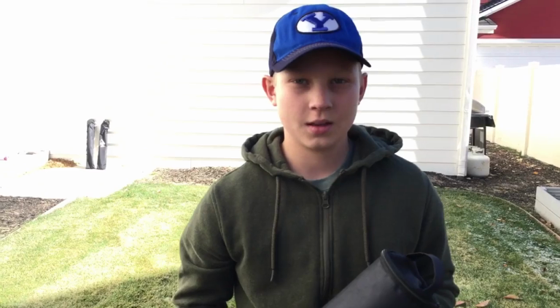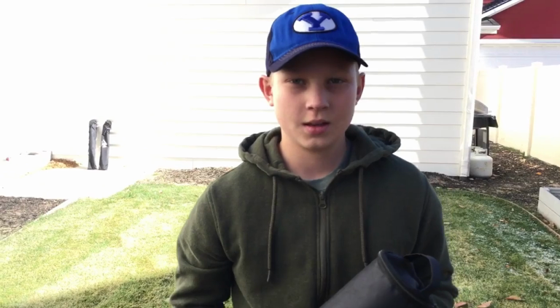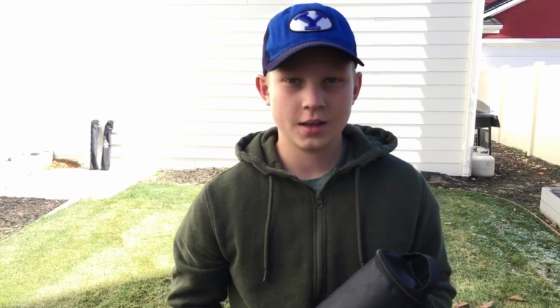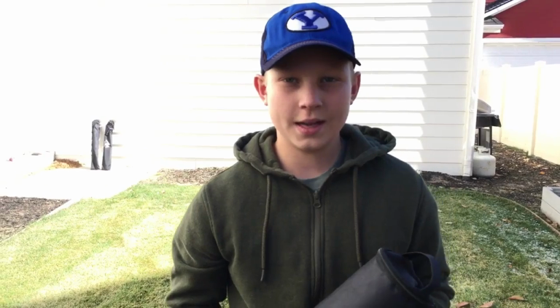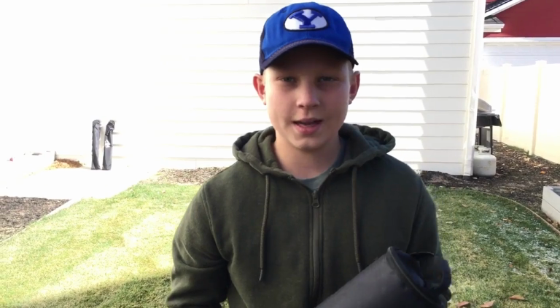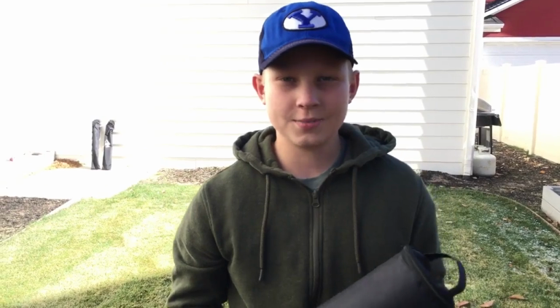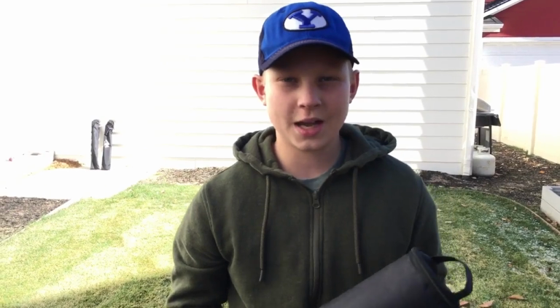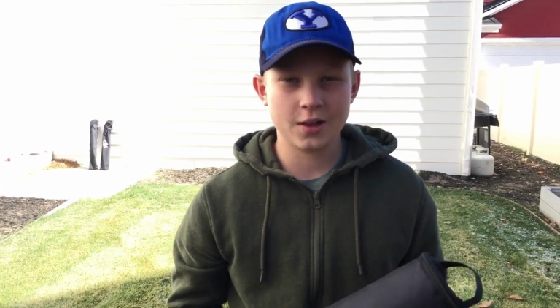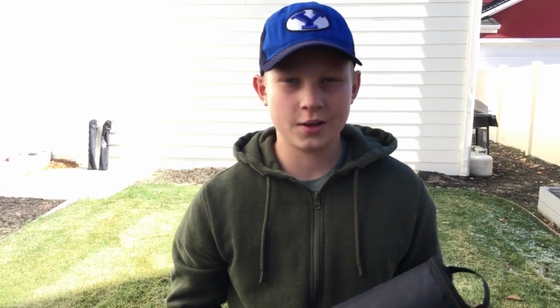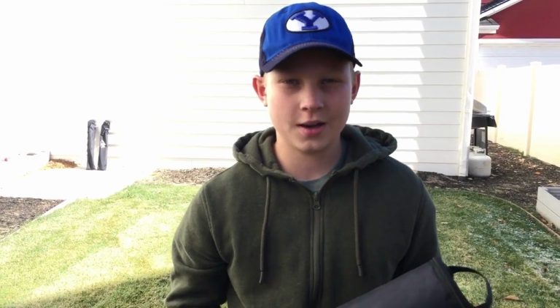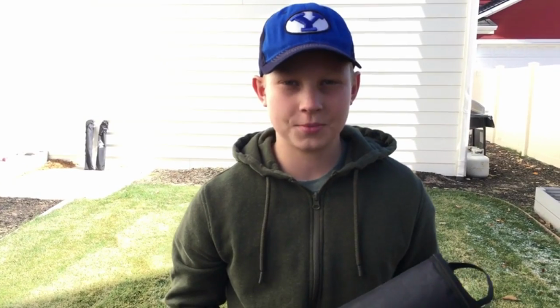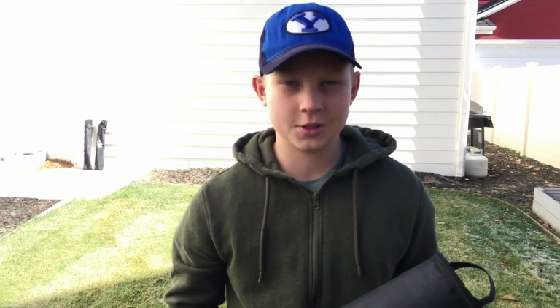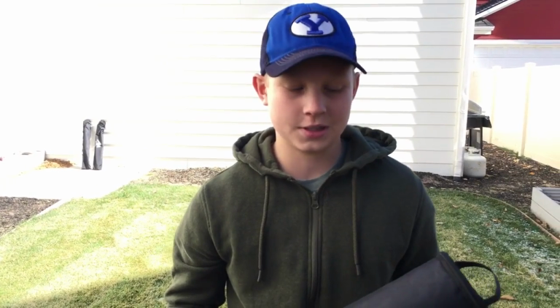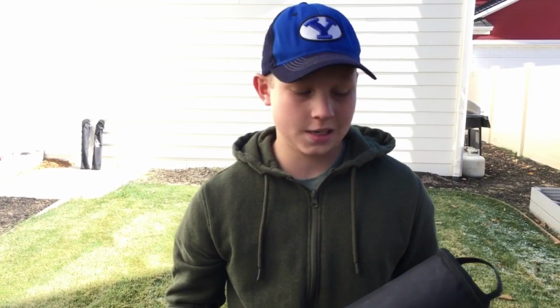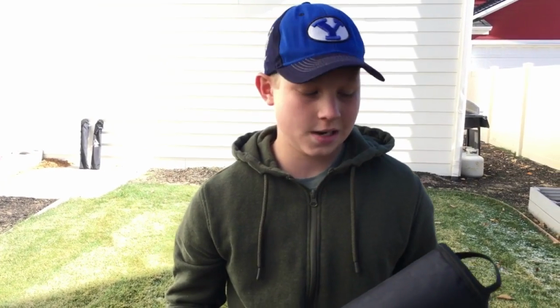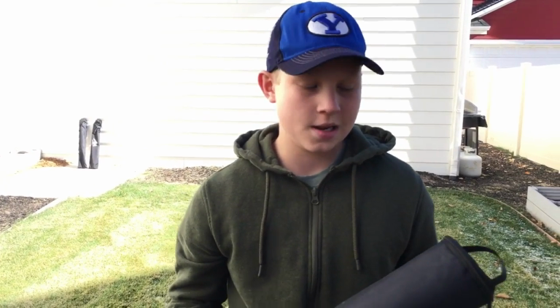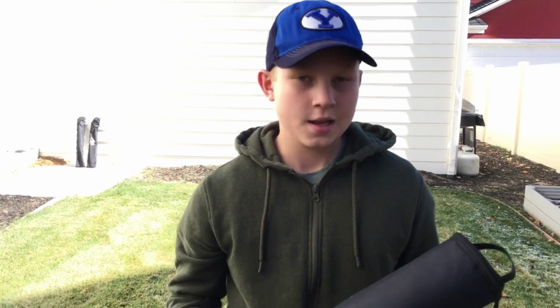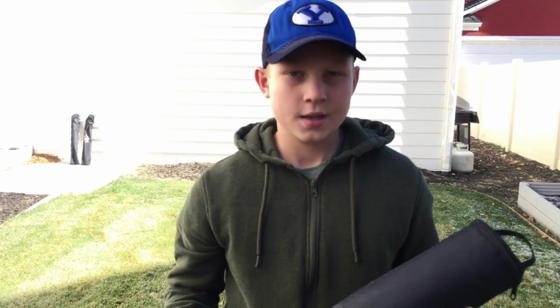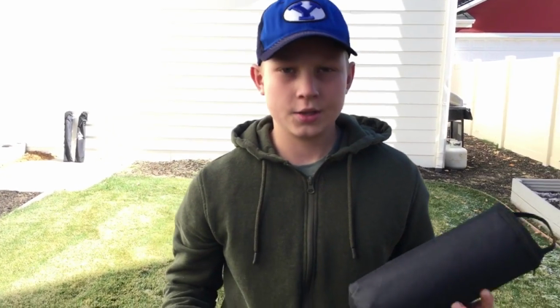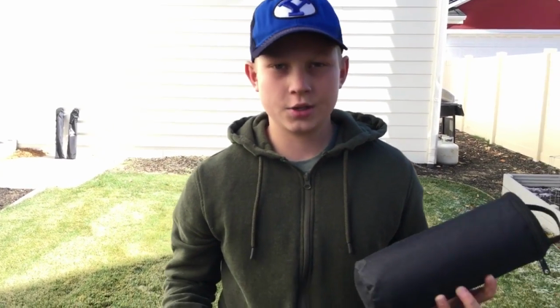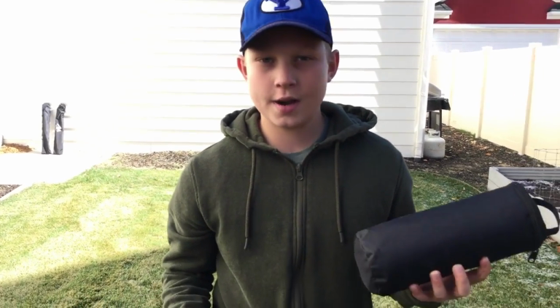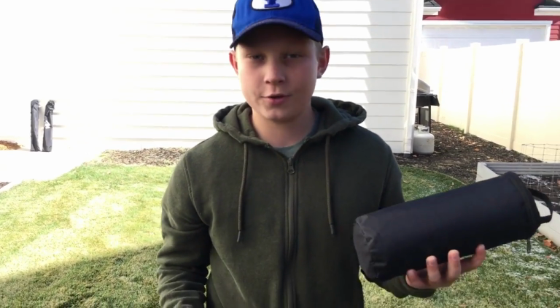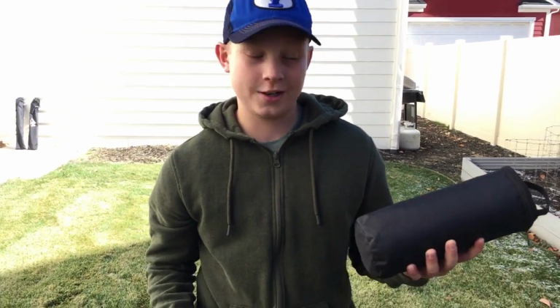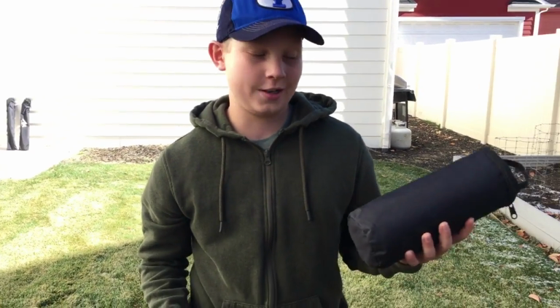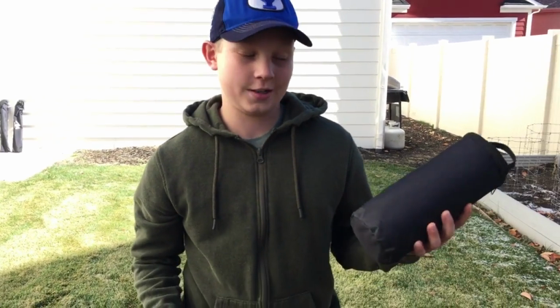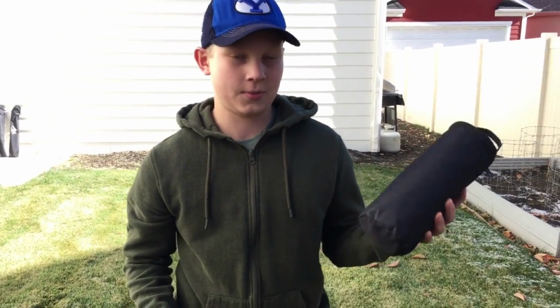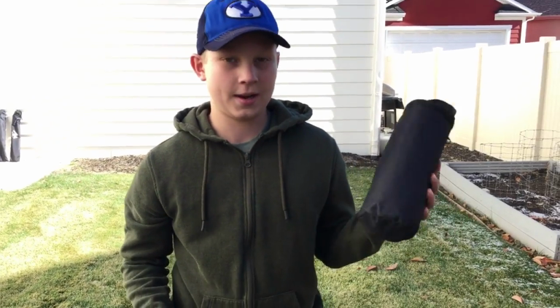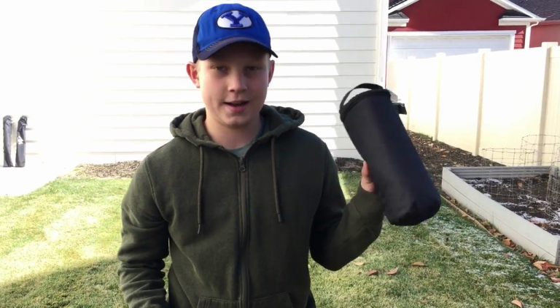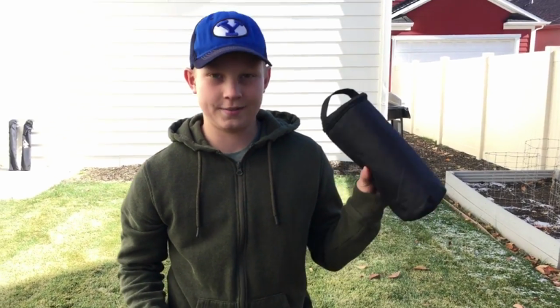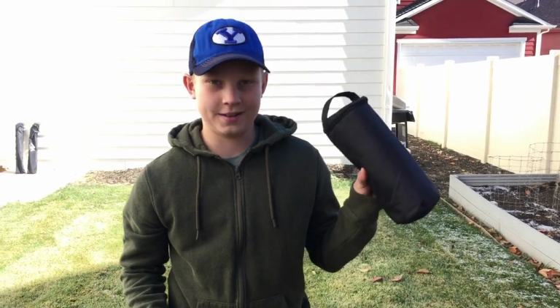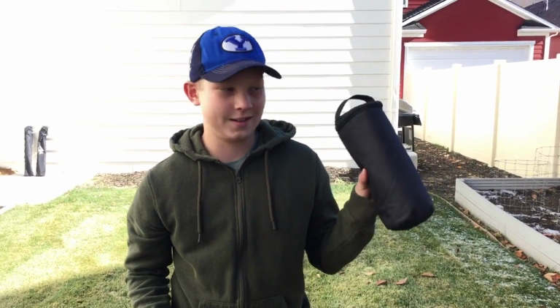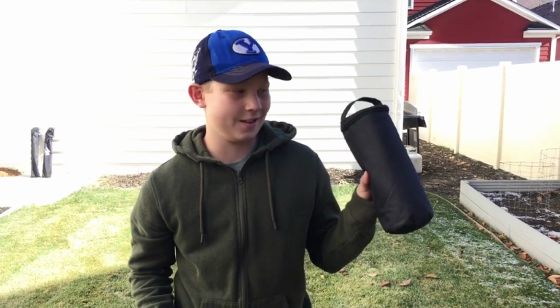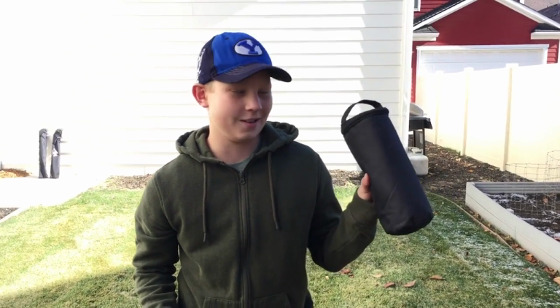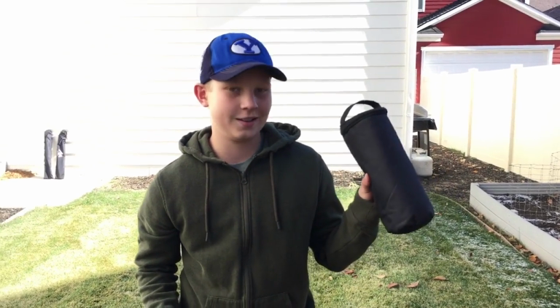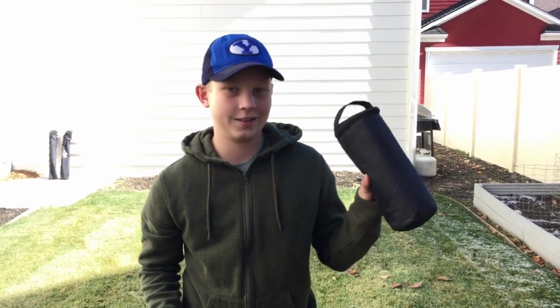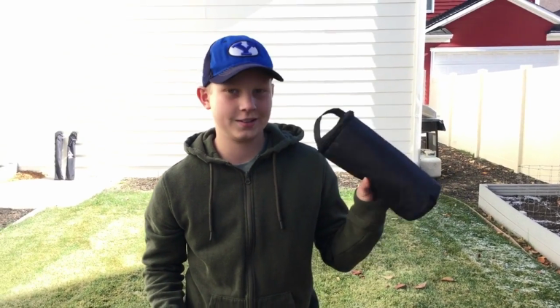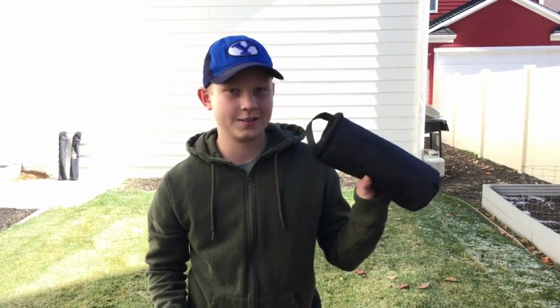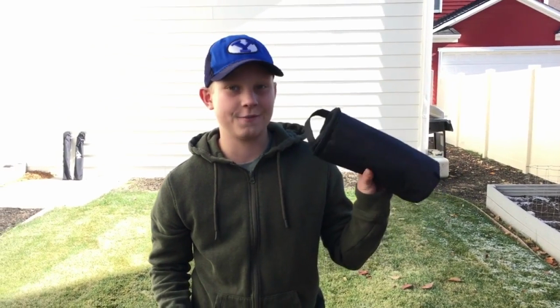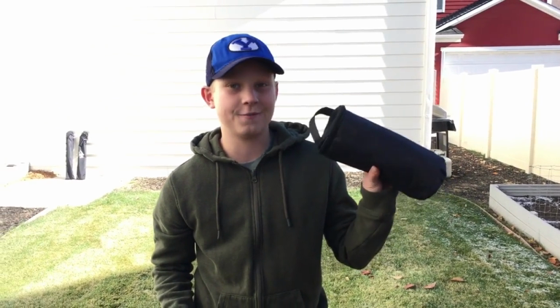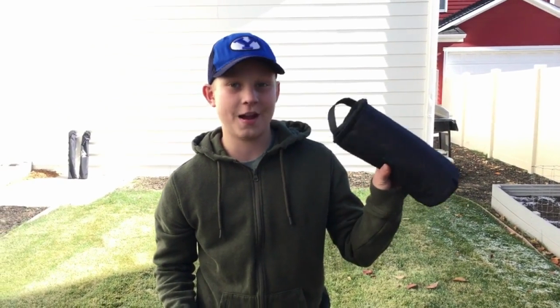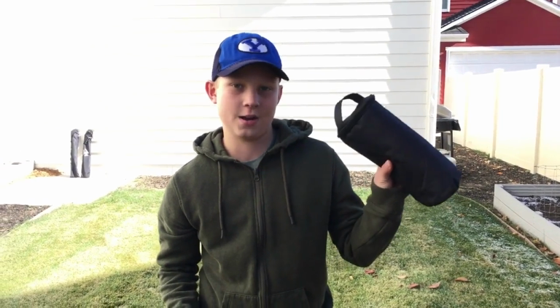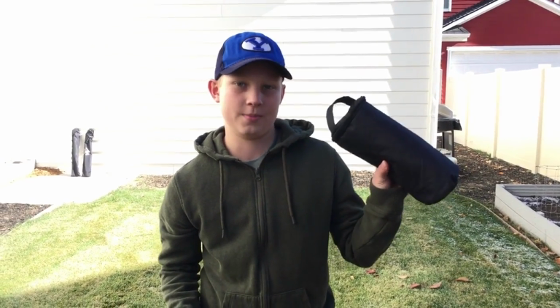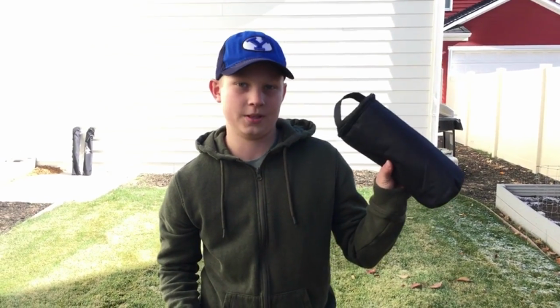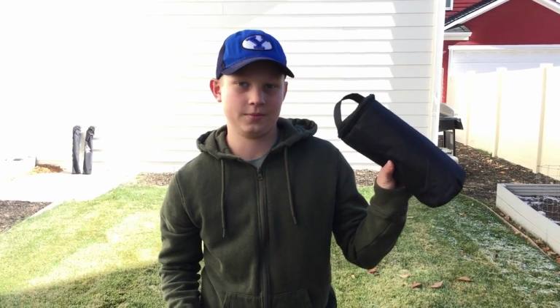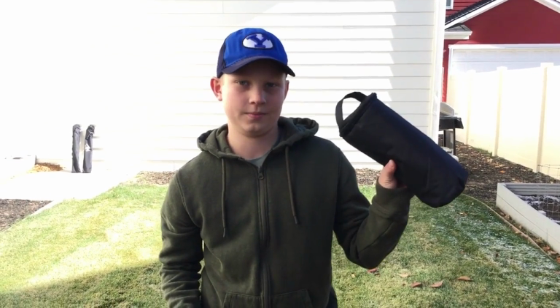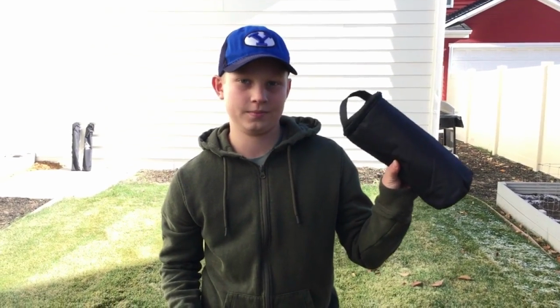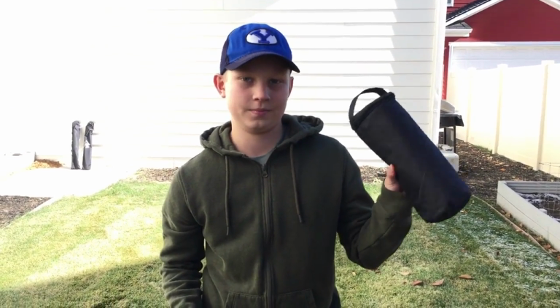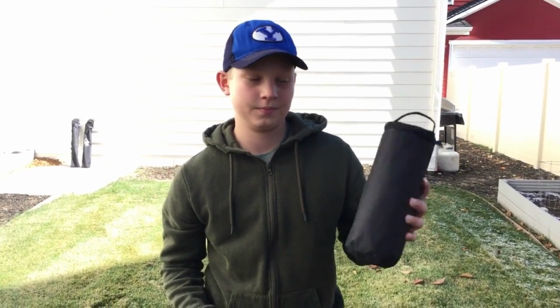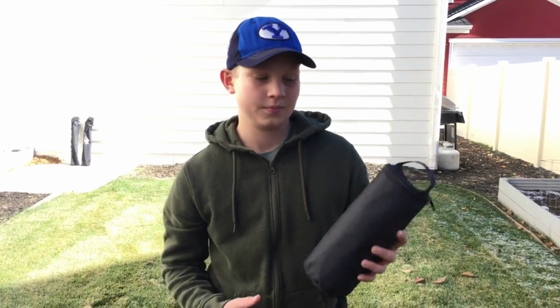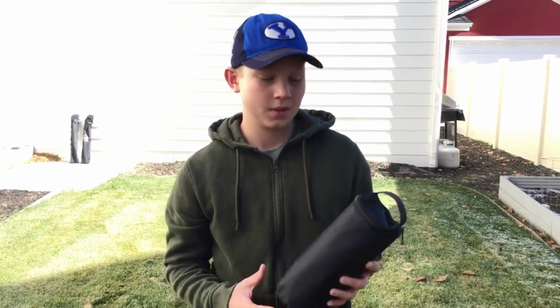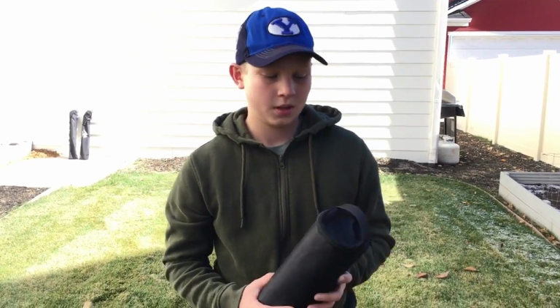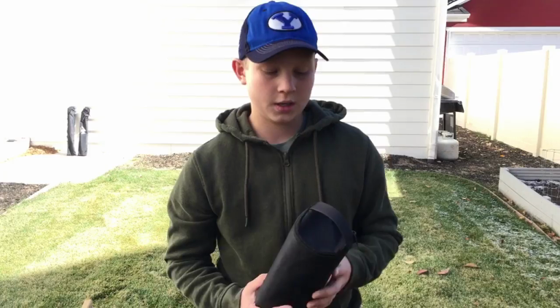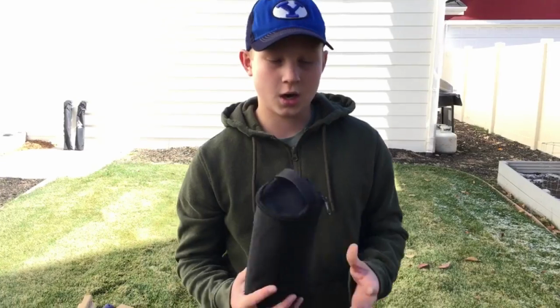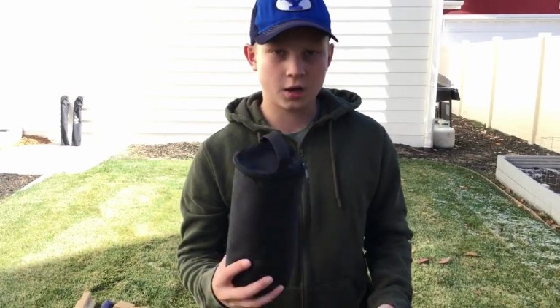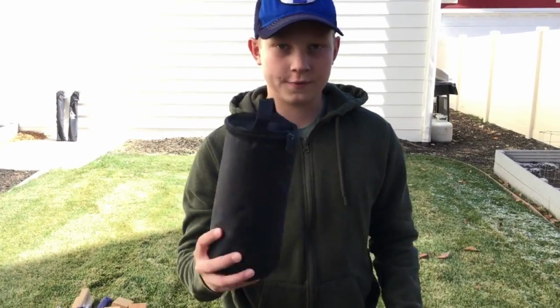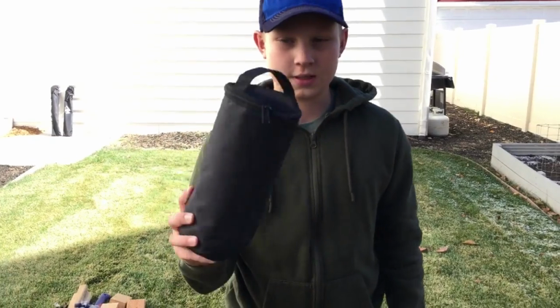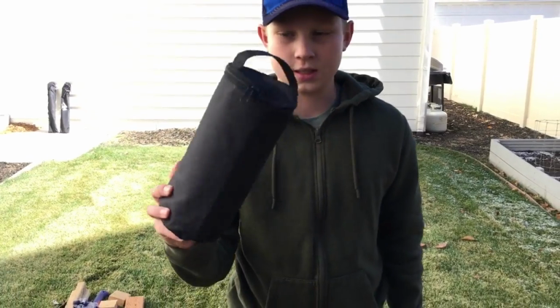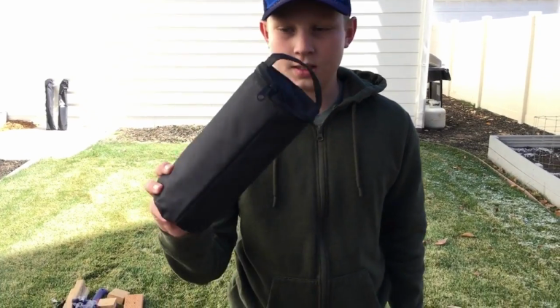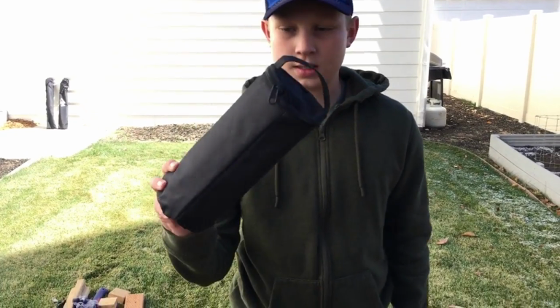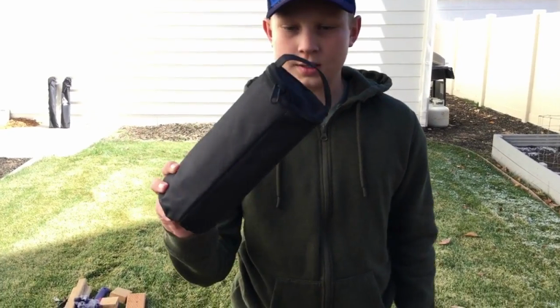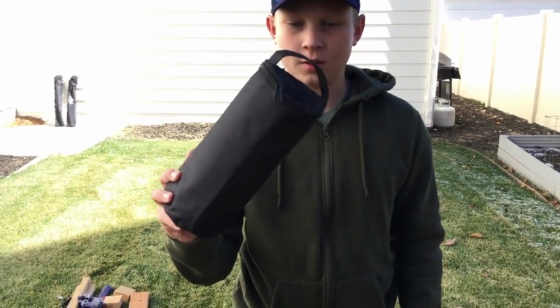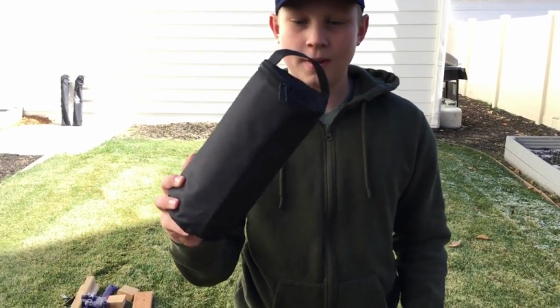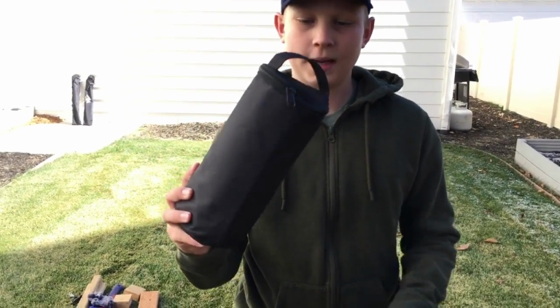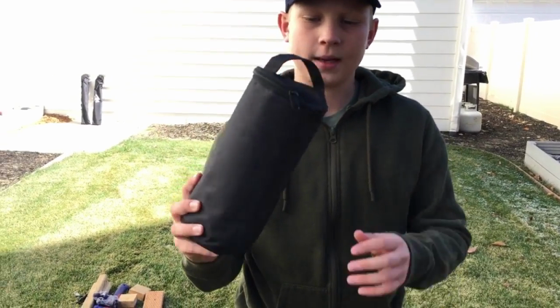Hey, I'm Tyler and I'm 13 and you're never gonna guess what I have in here. It's a fire pit and it all fits in this little bag.